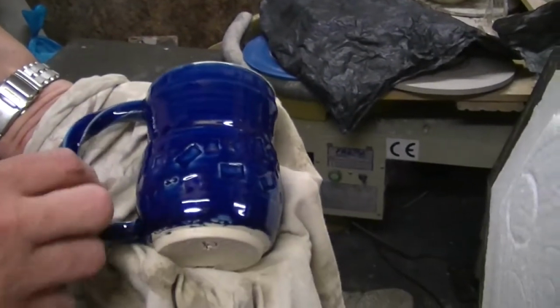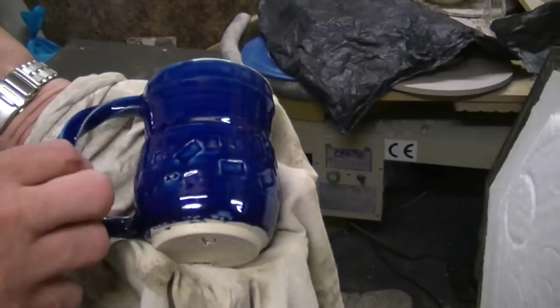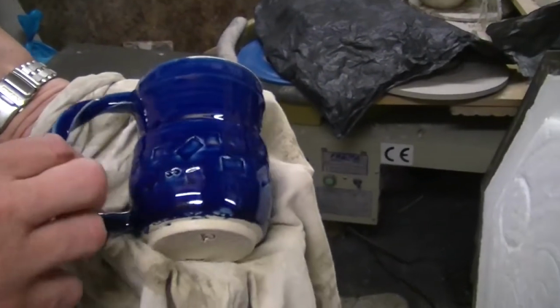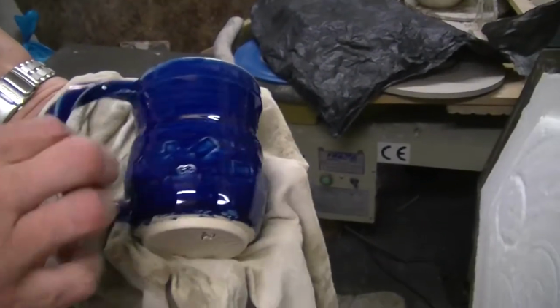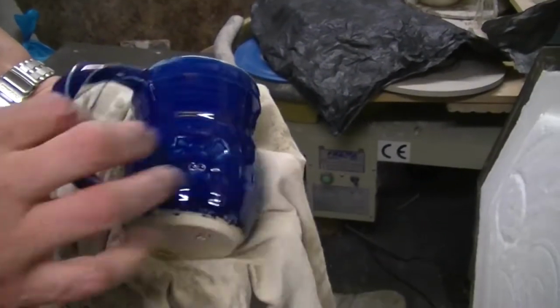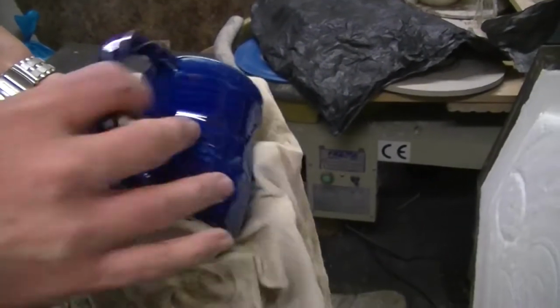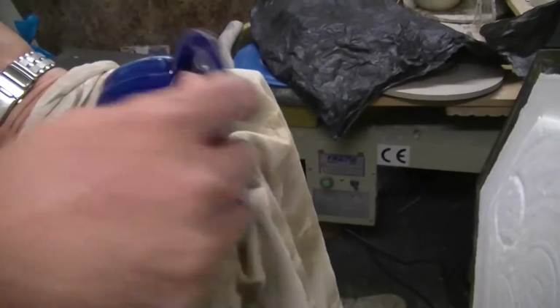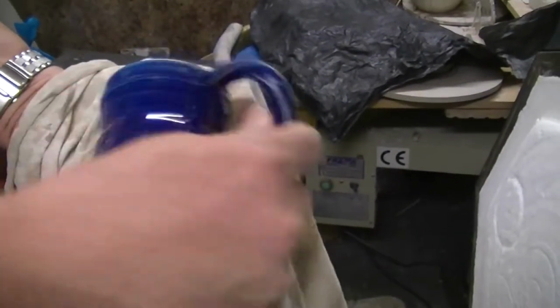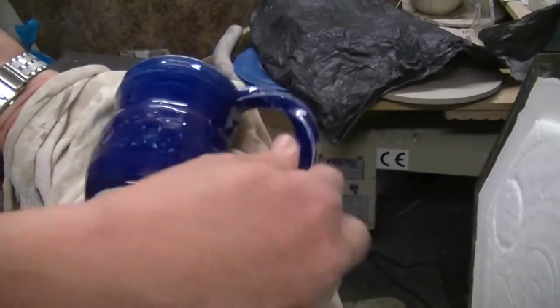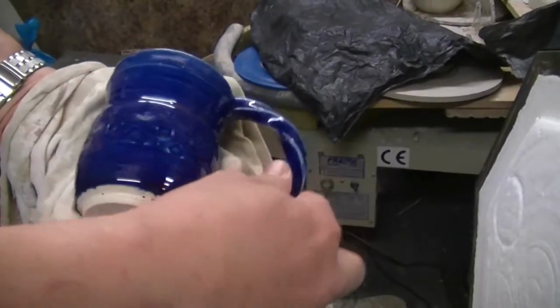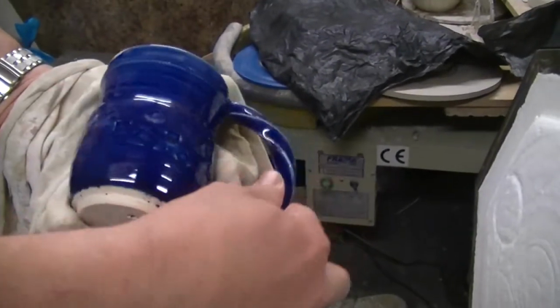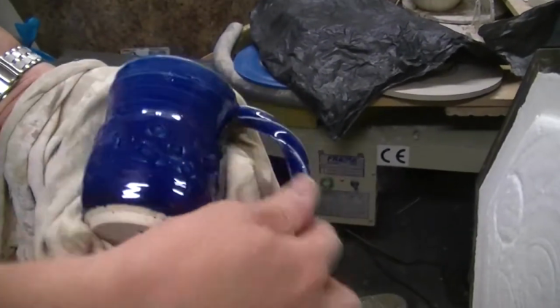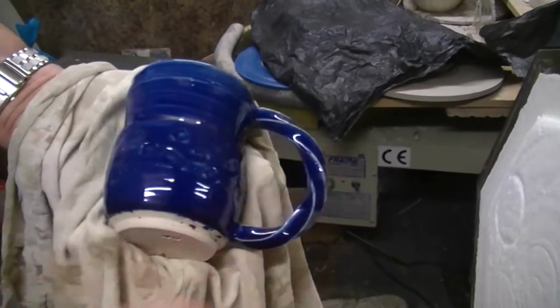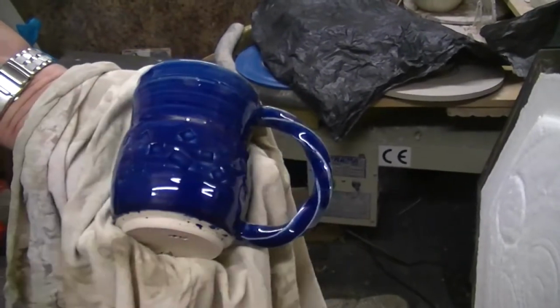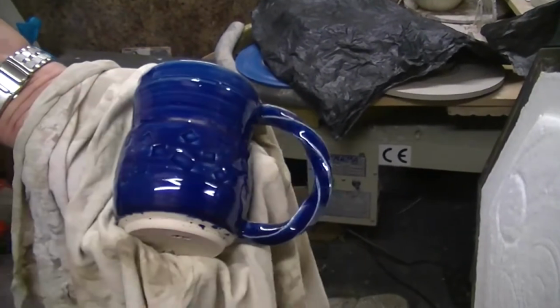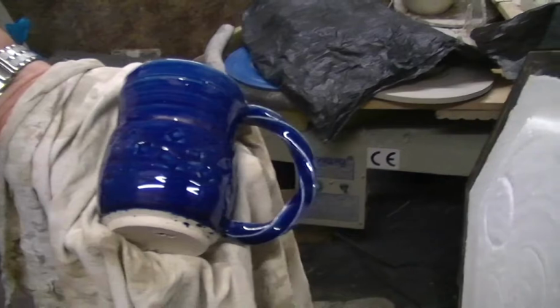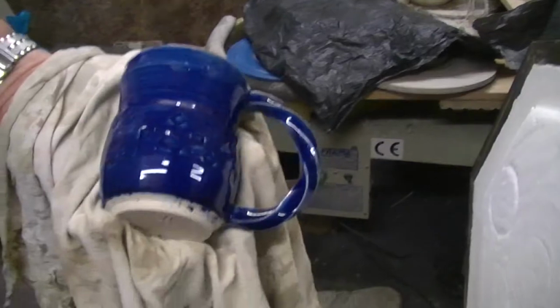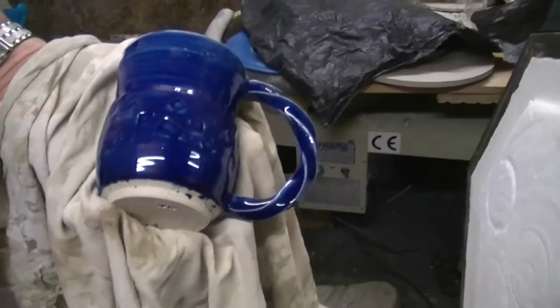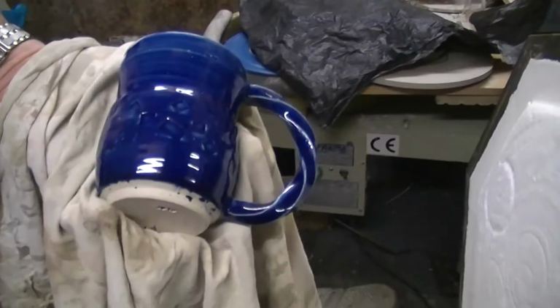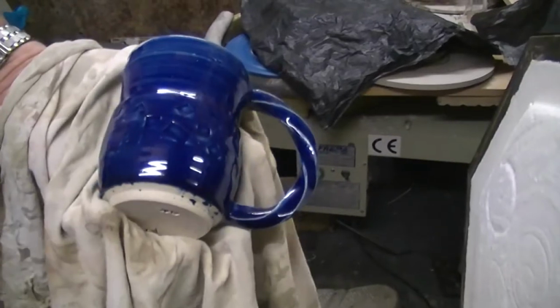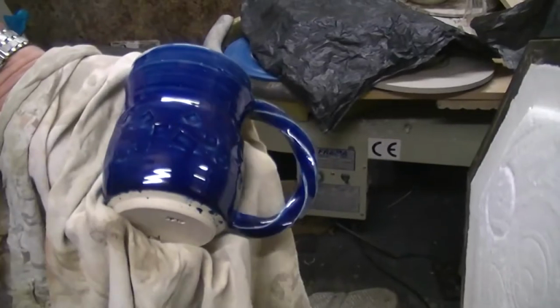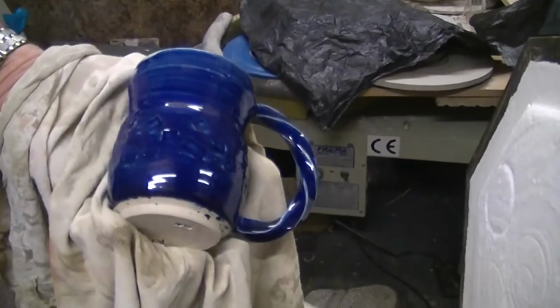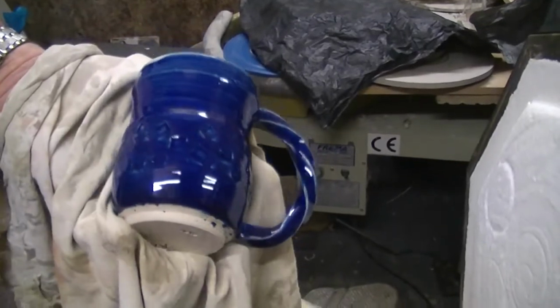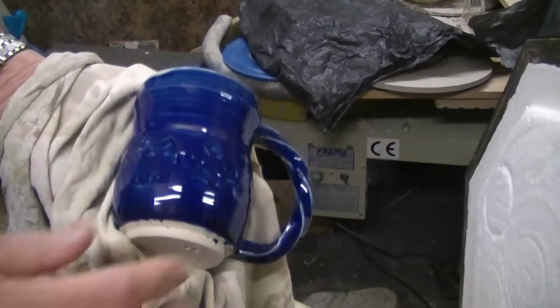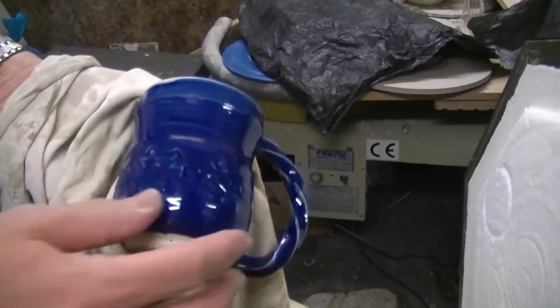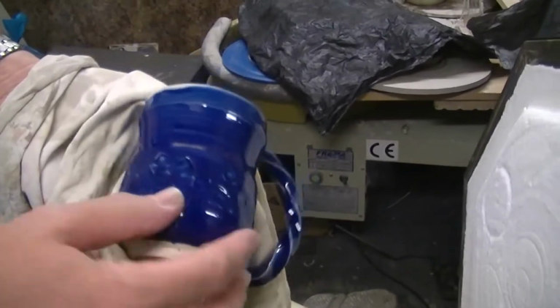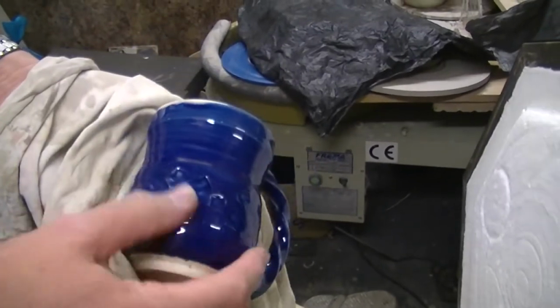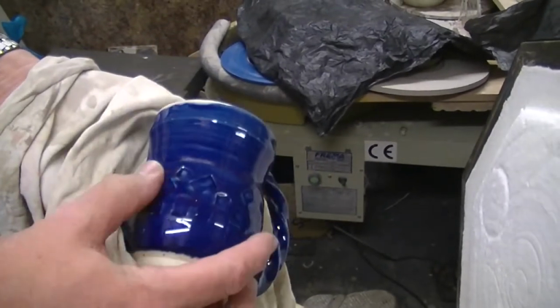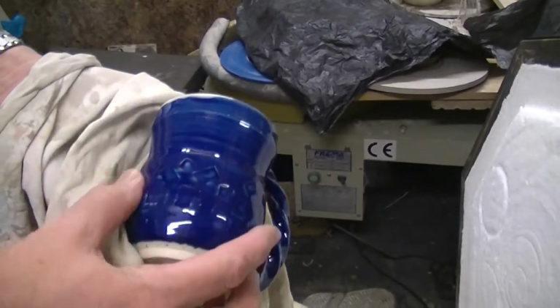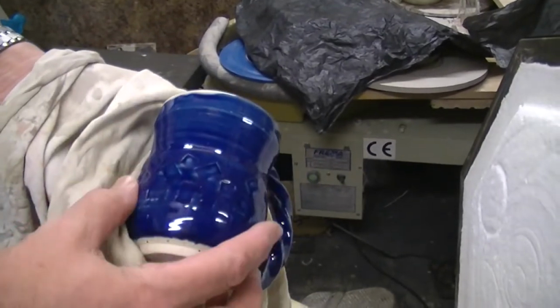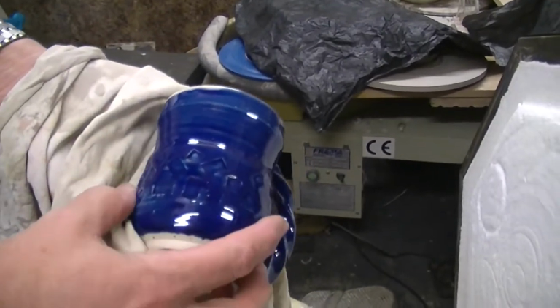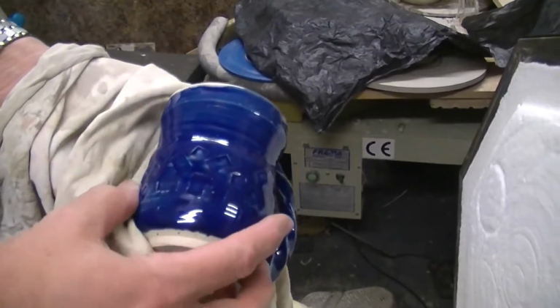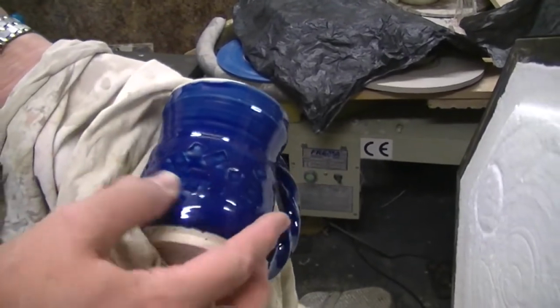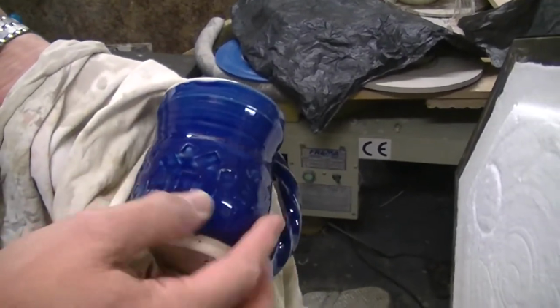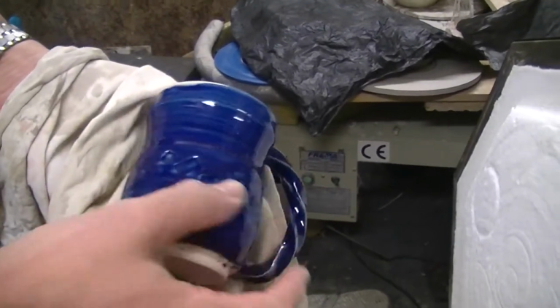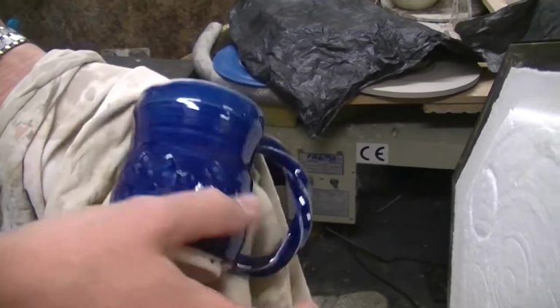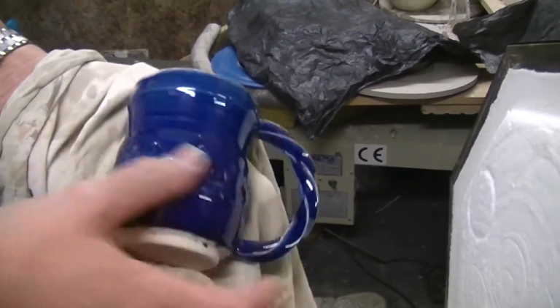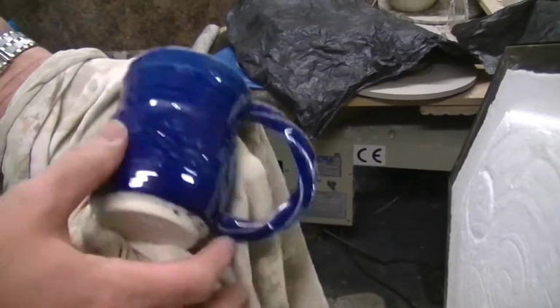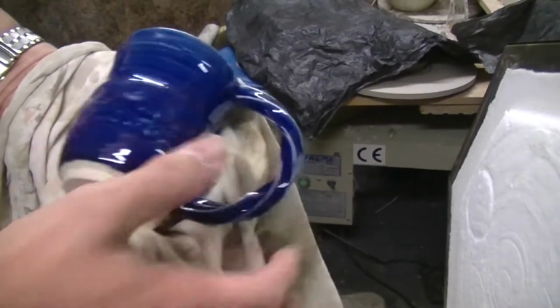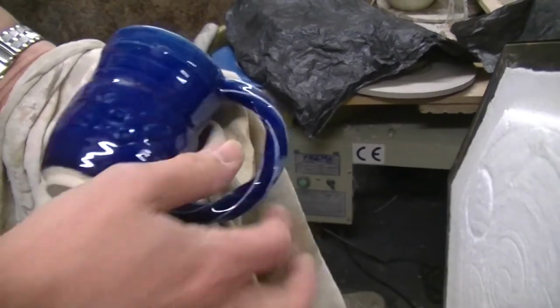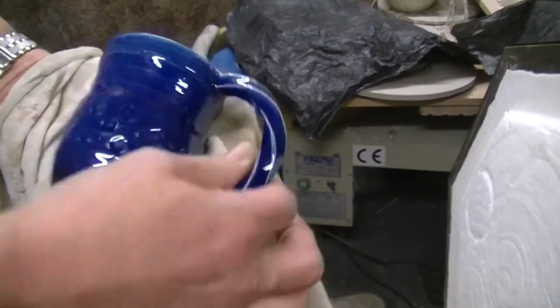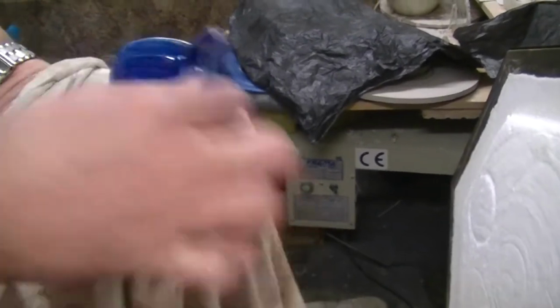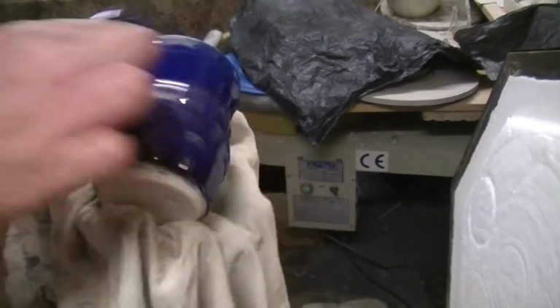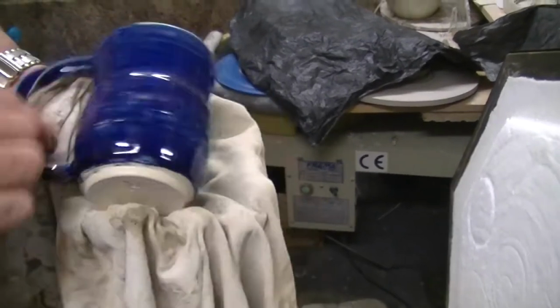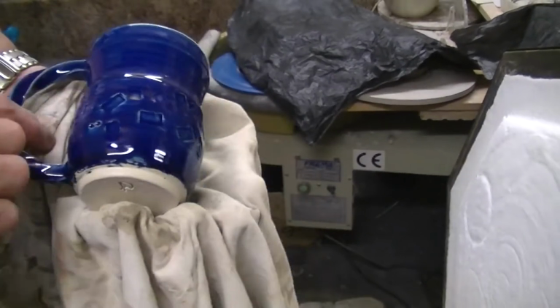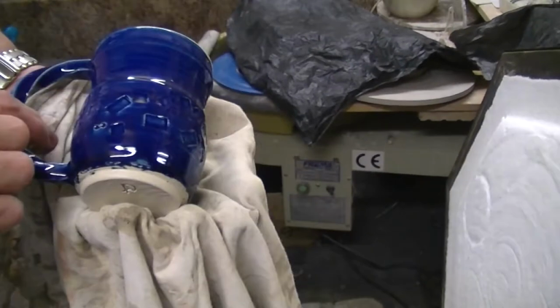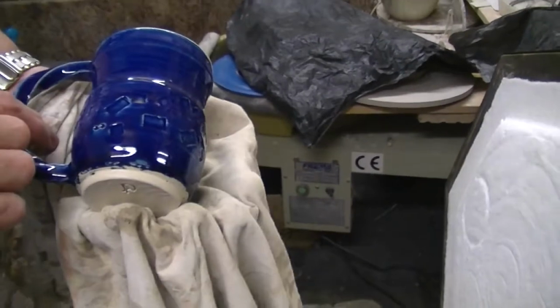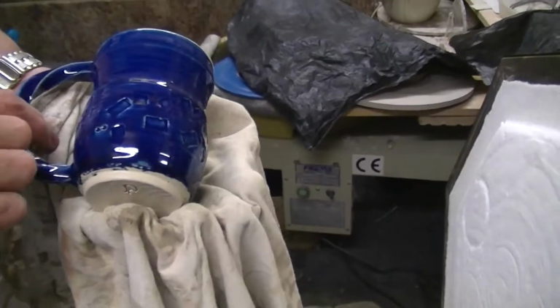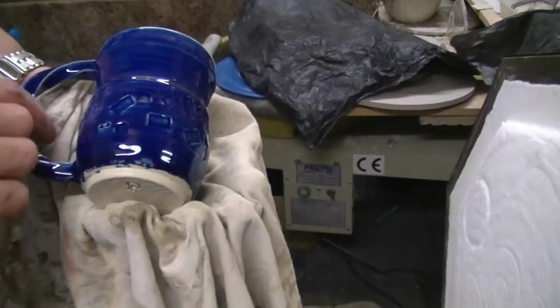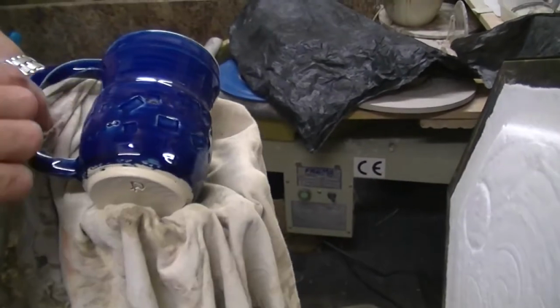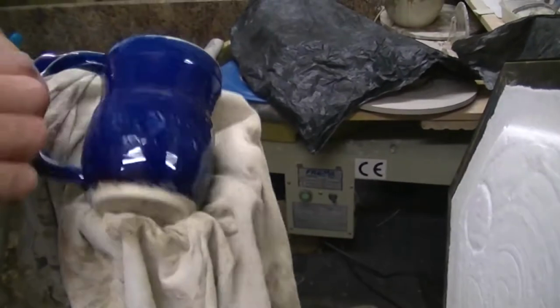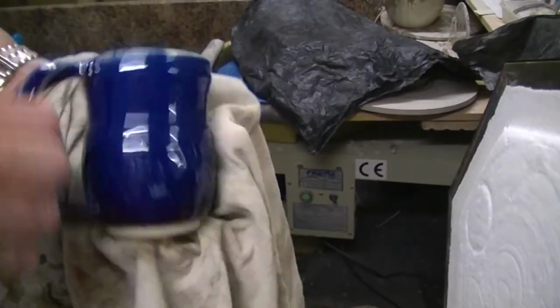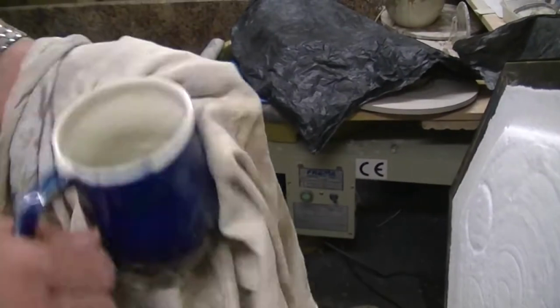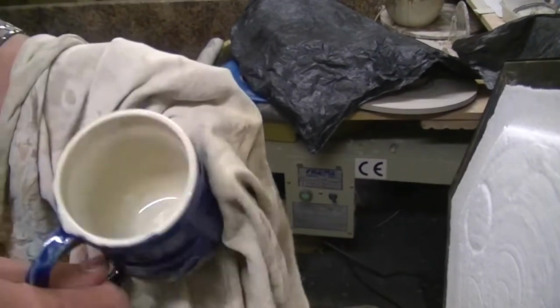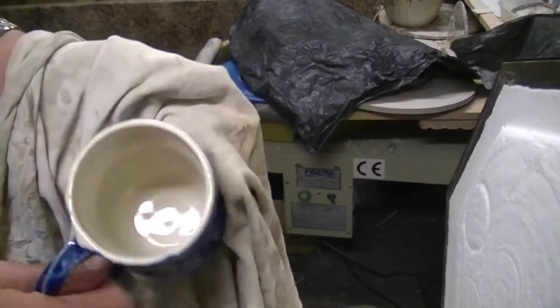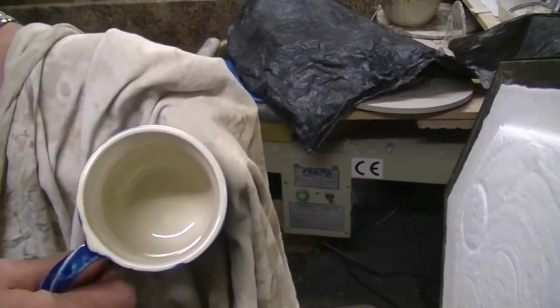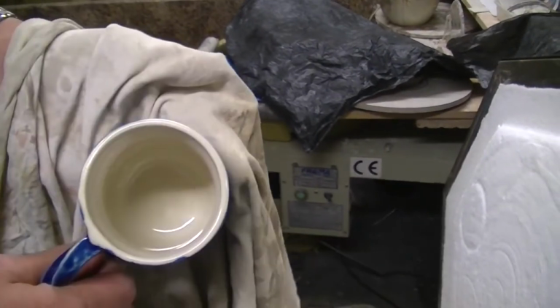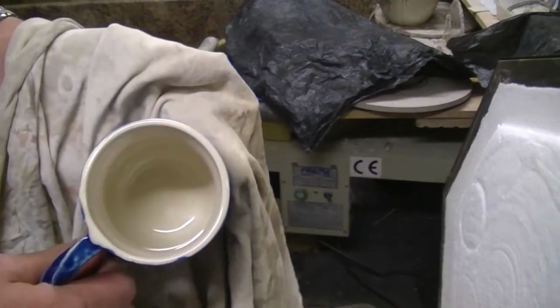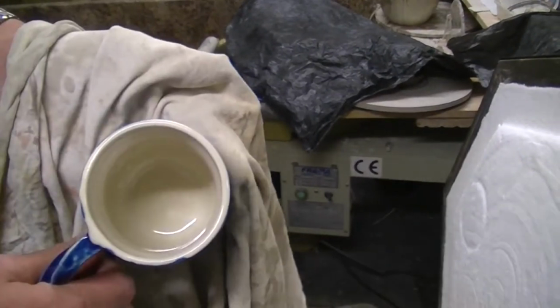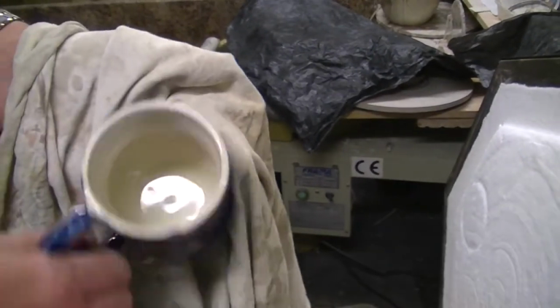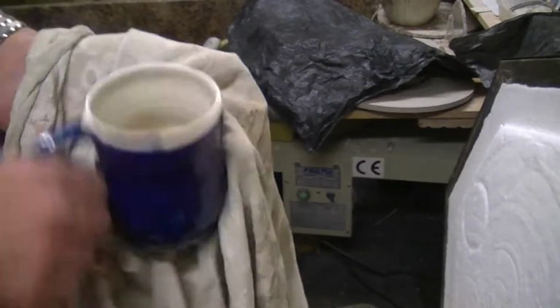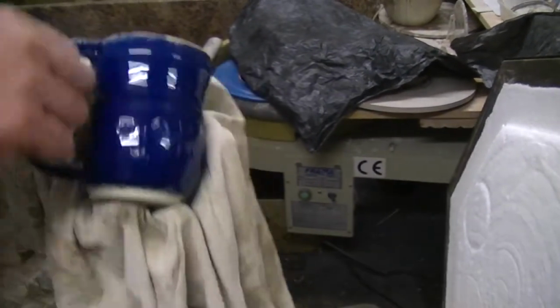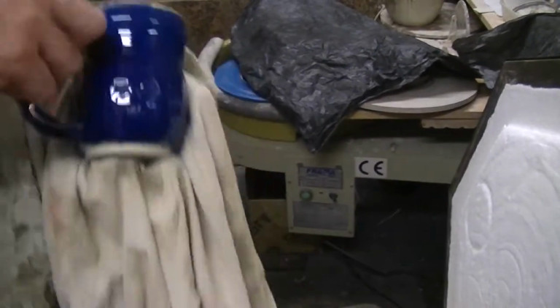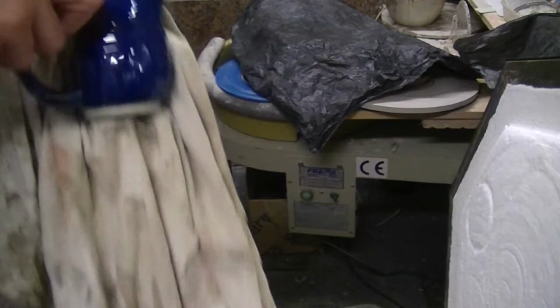It's just come out nice. It's got some shapes impressed into it, clear inside.